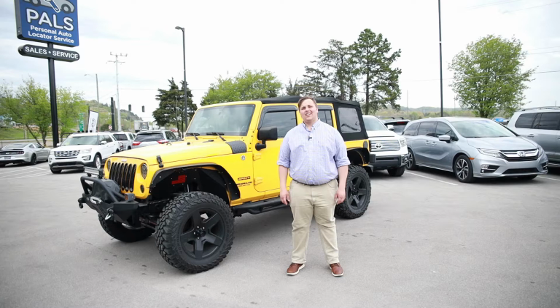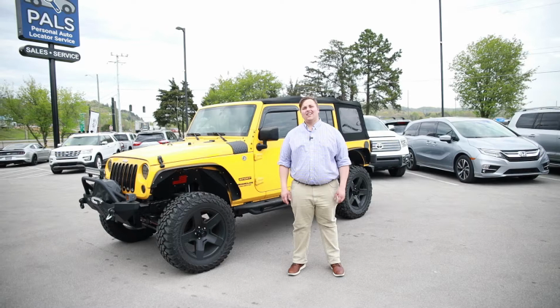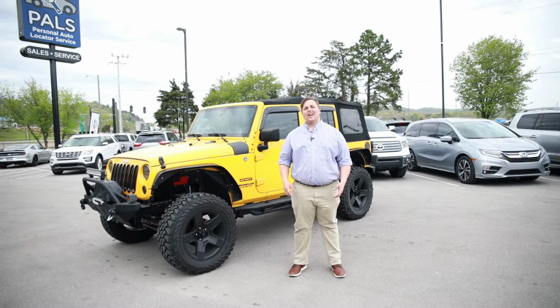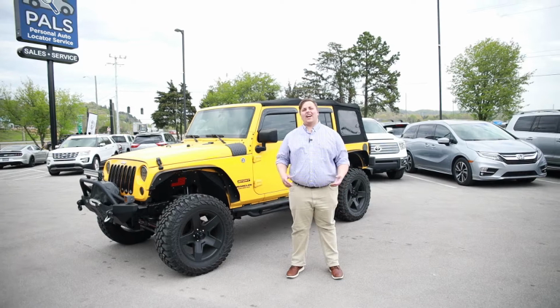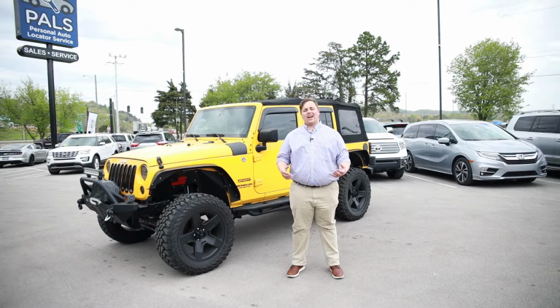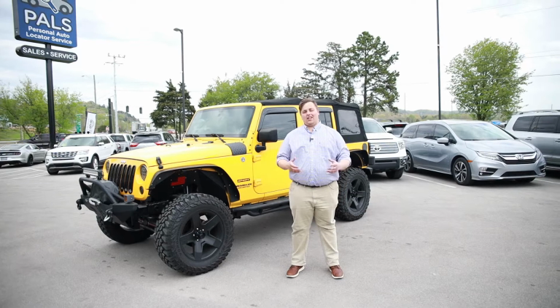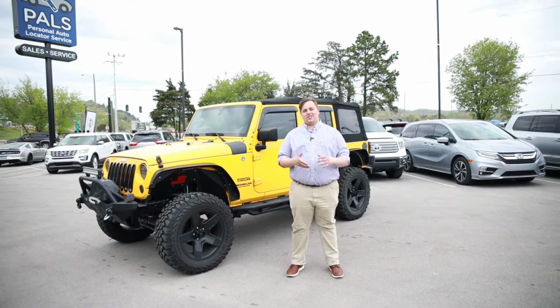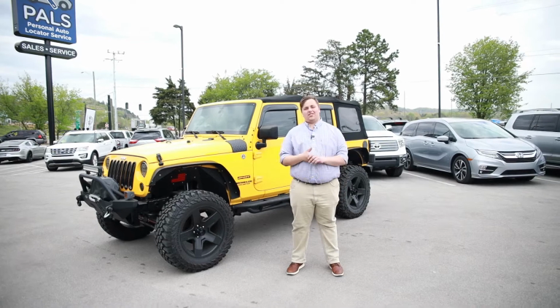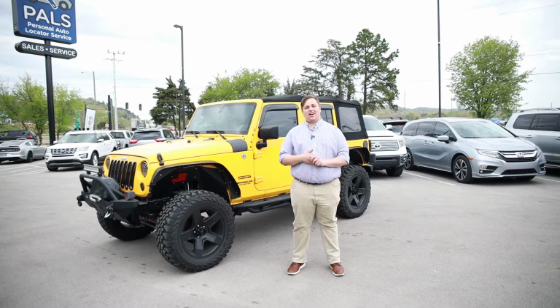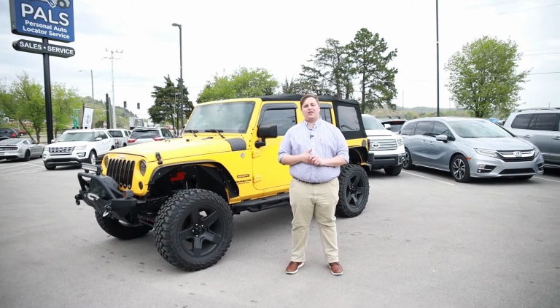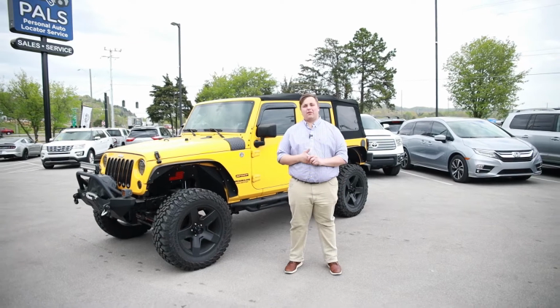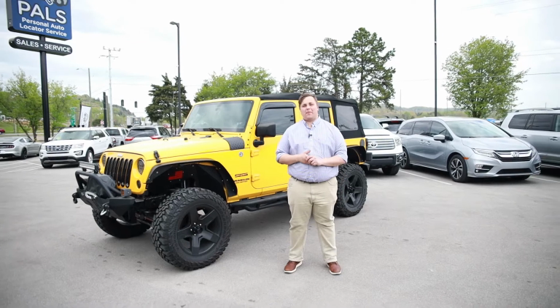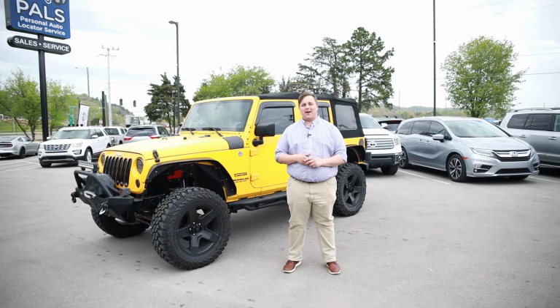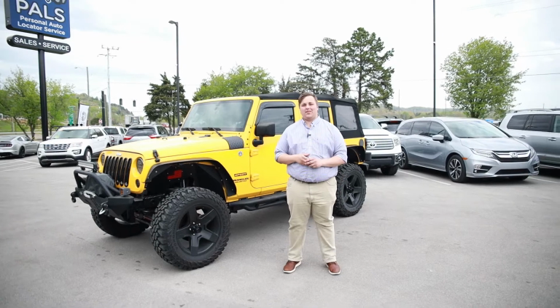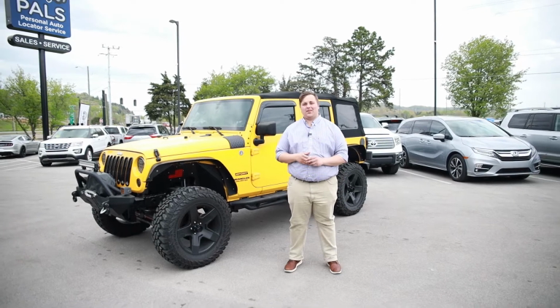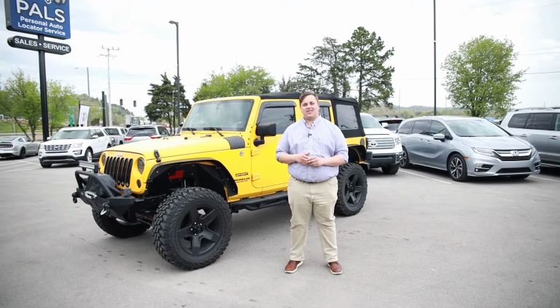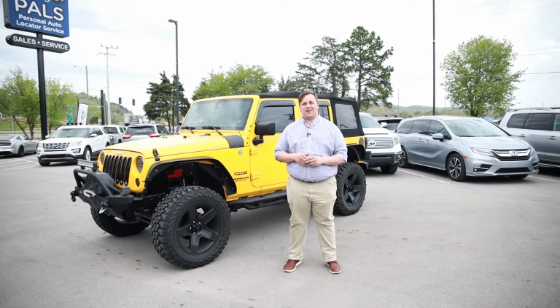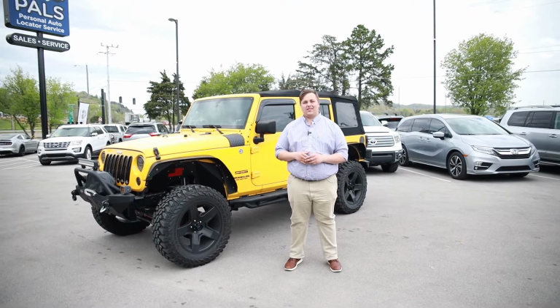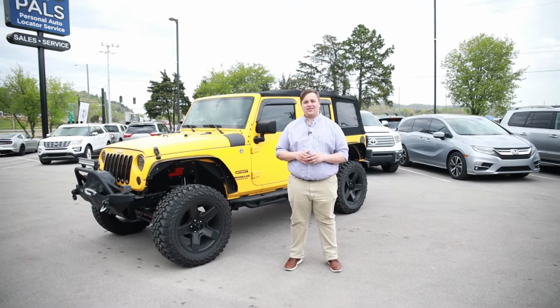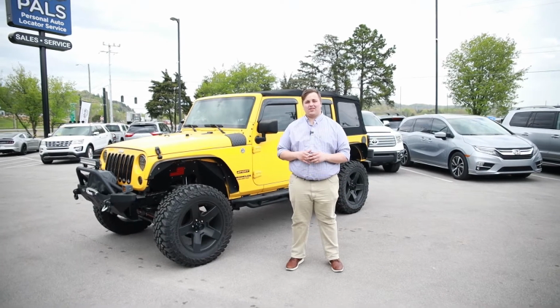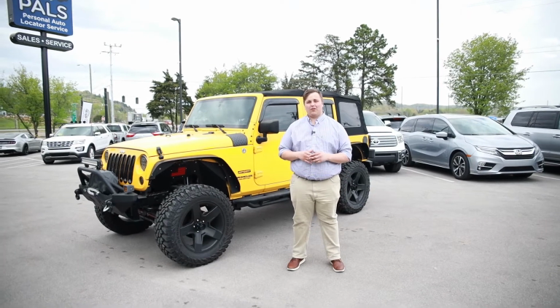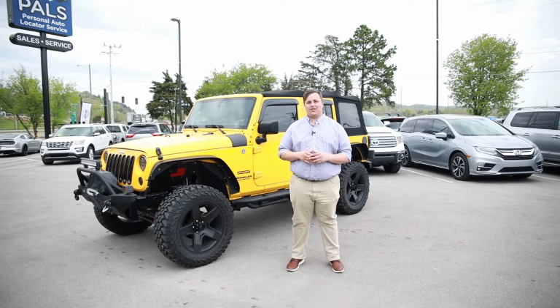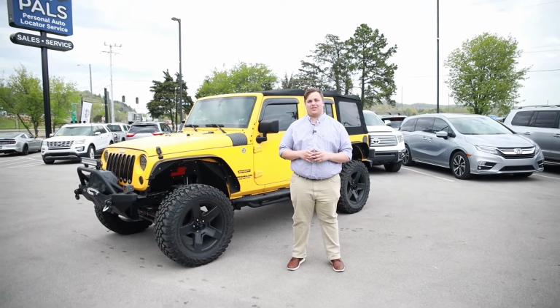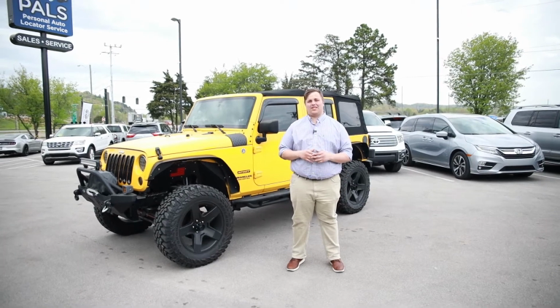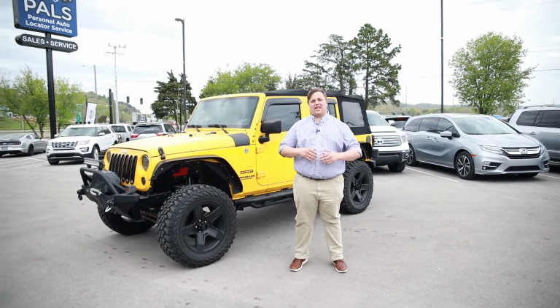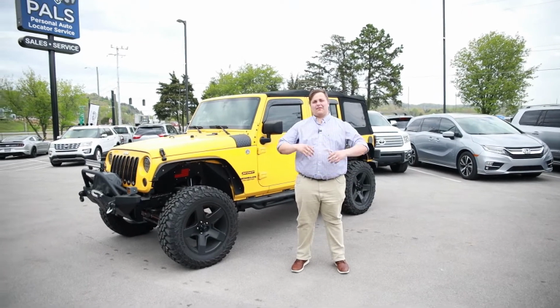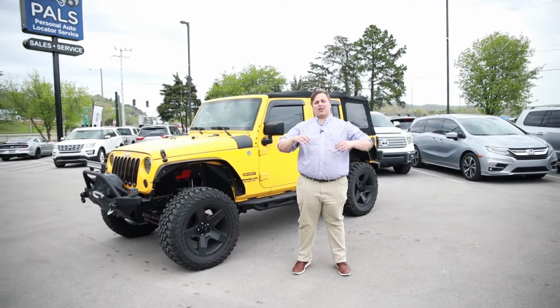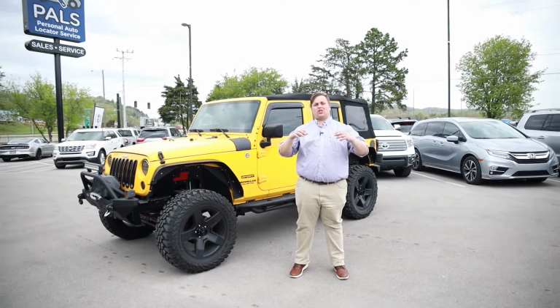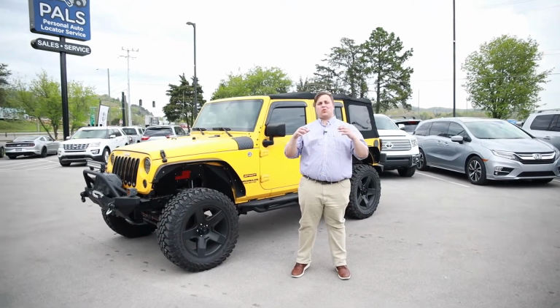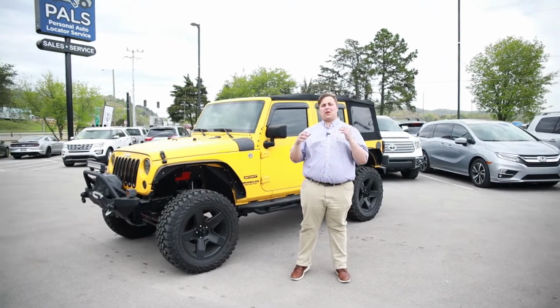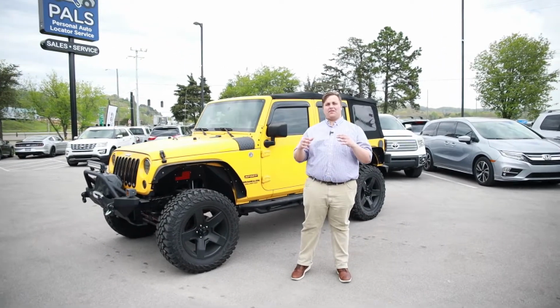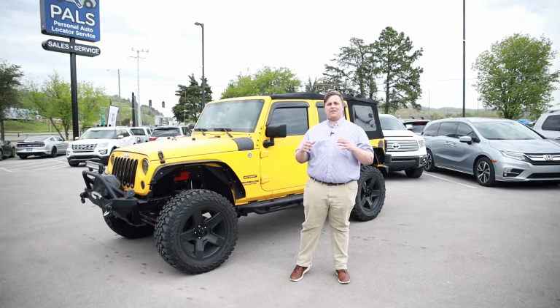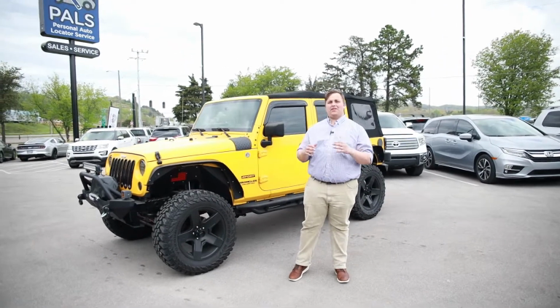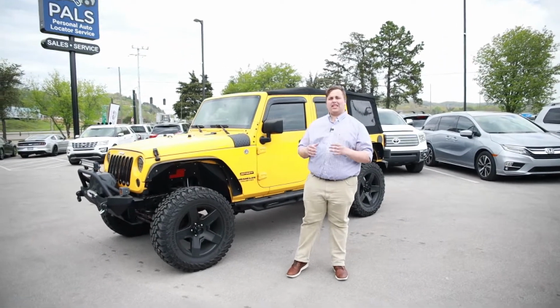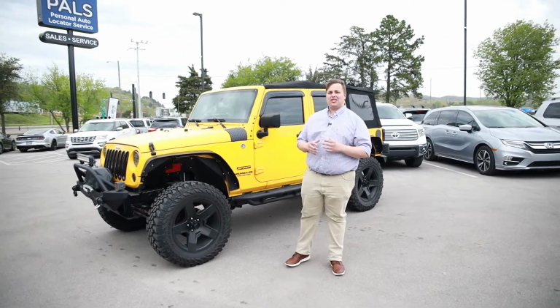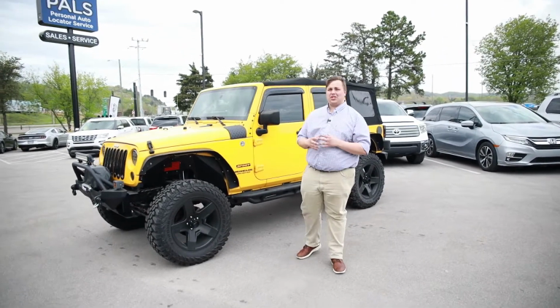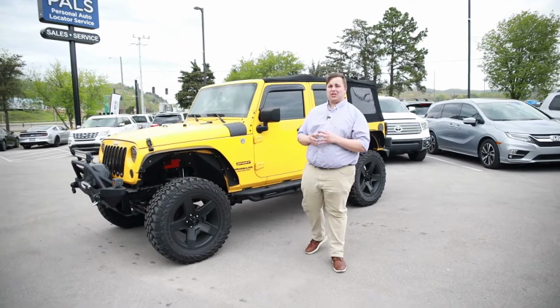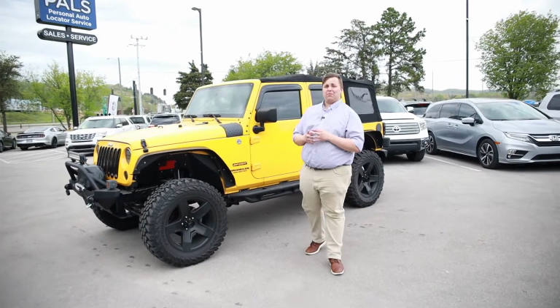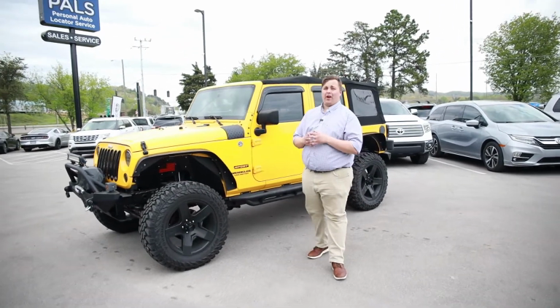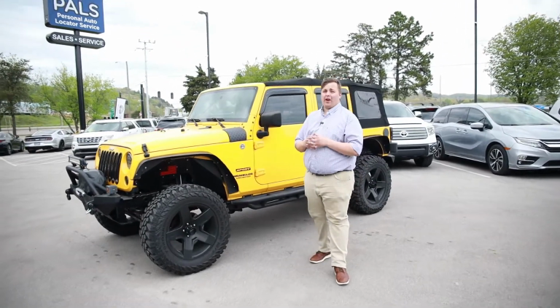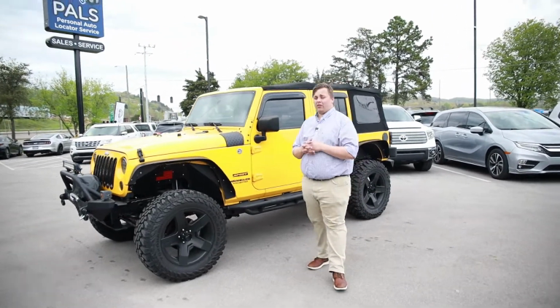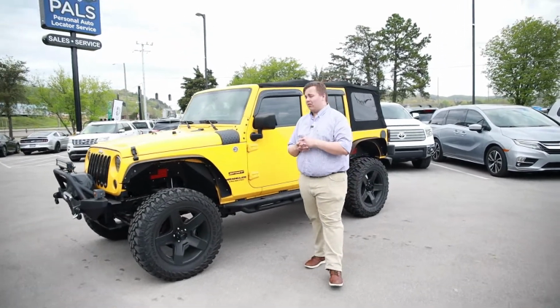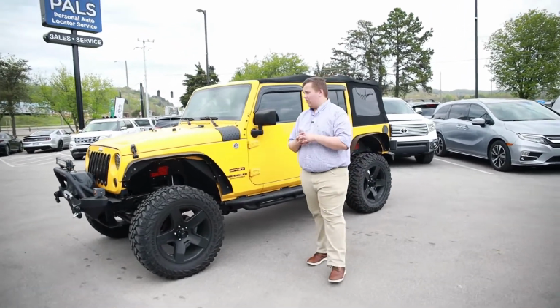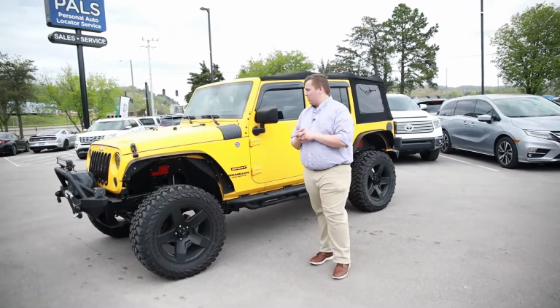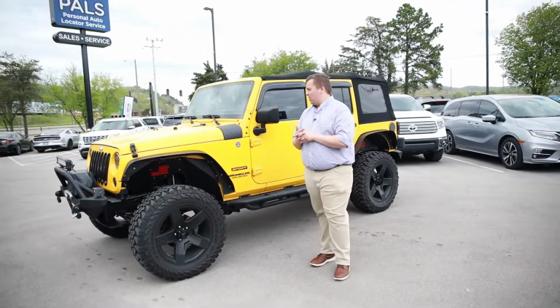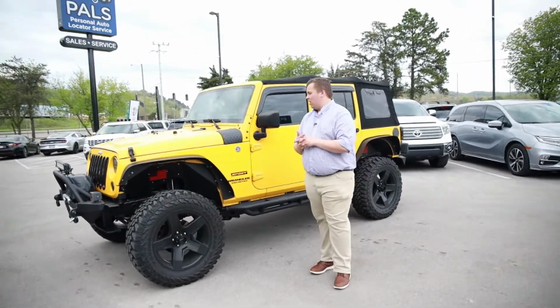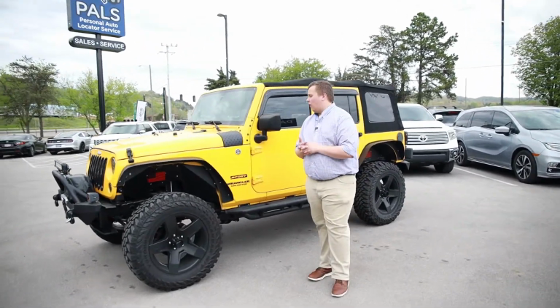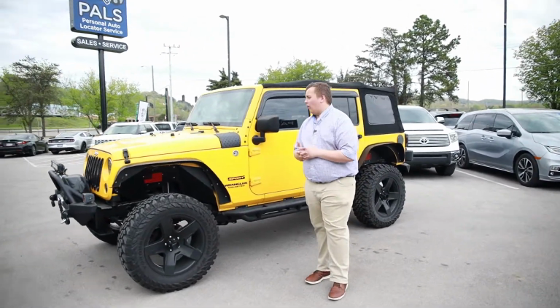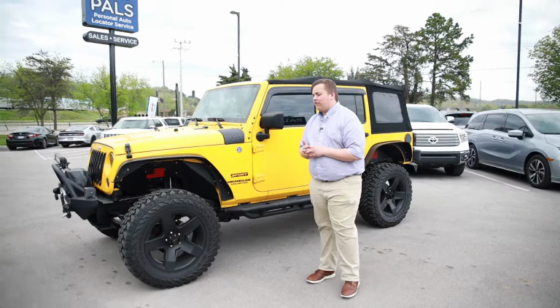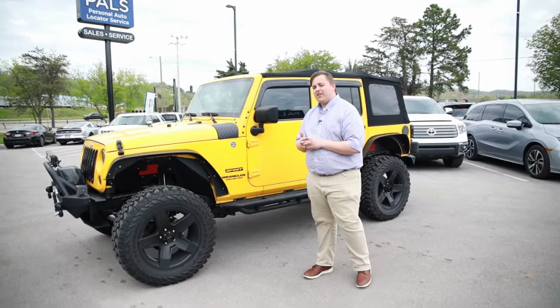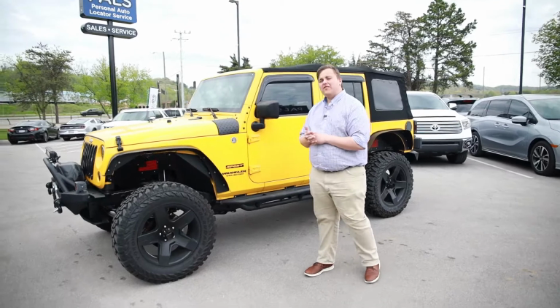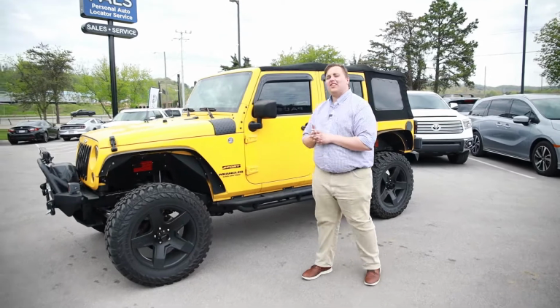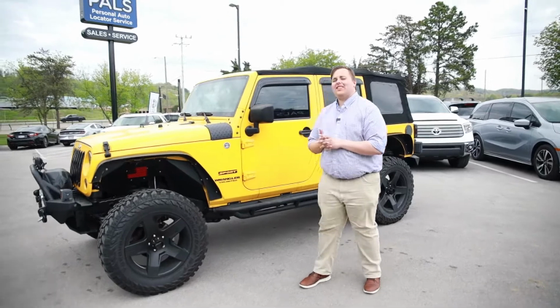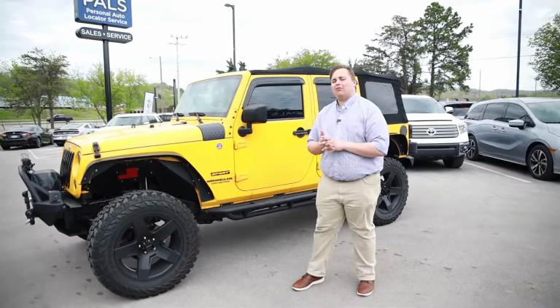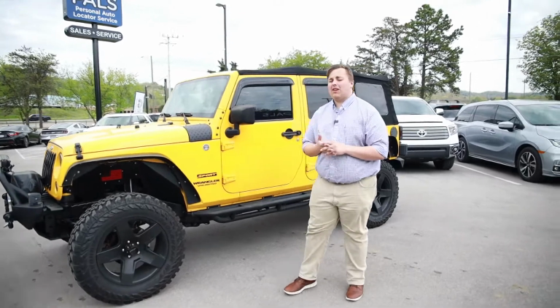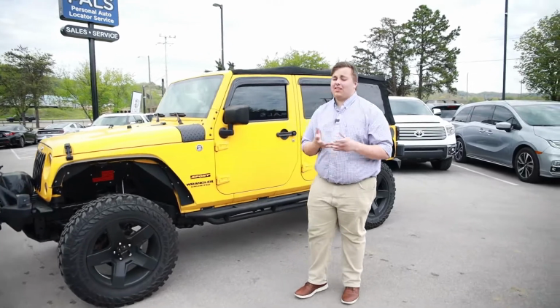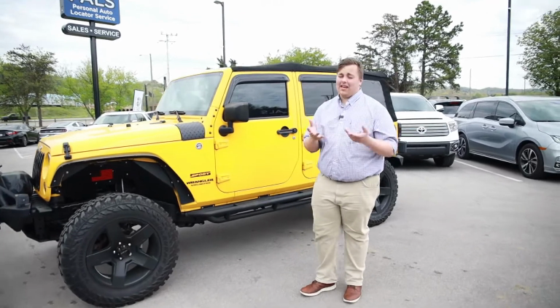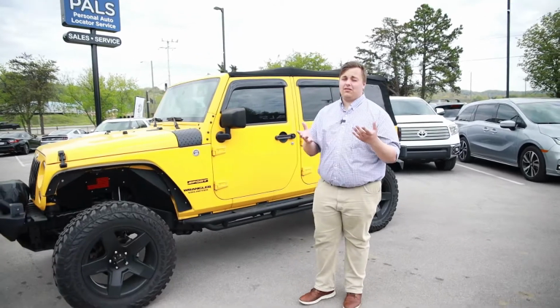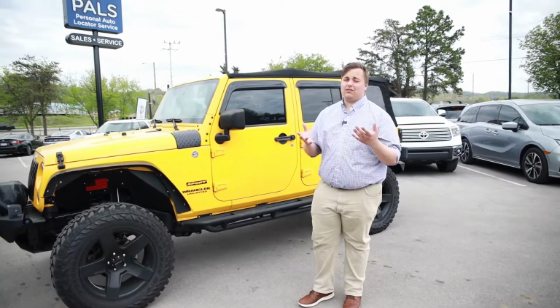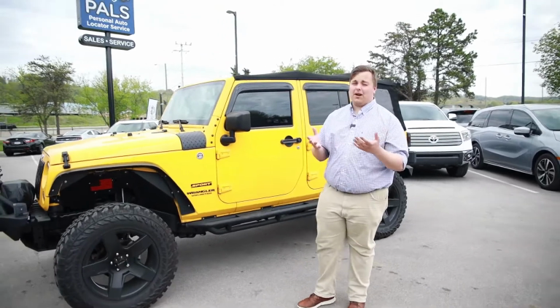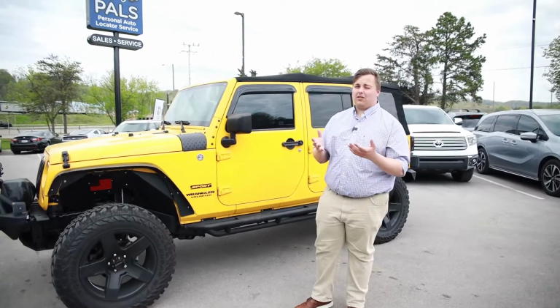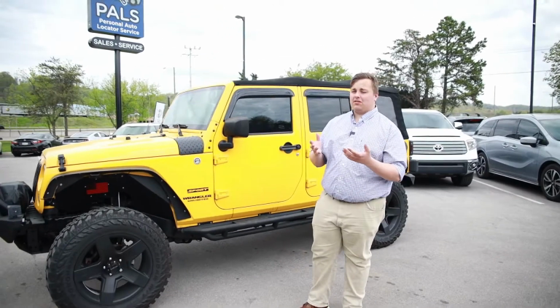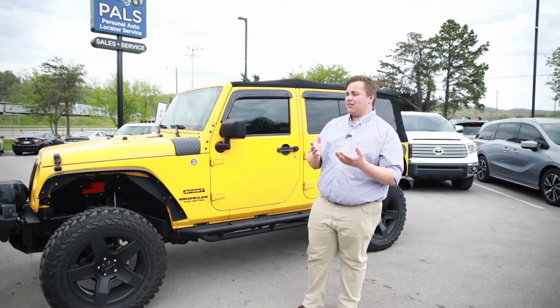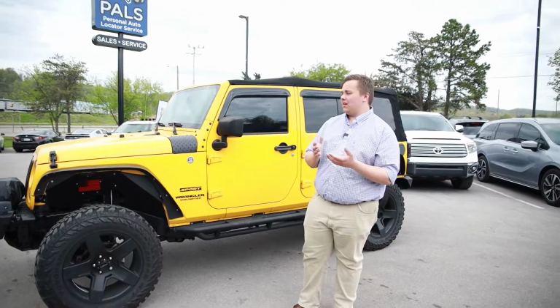Hey guys, it's Daniel with Powell's Auto Sales and Service, and today I've got a 2015 Jeep Wrangler with 53,000 miles on it.